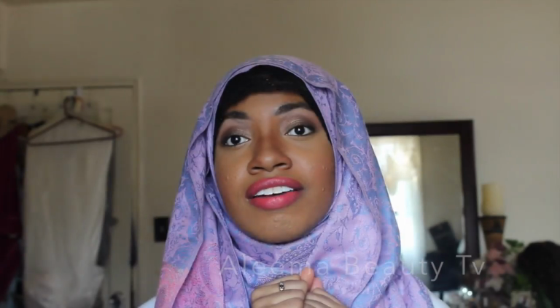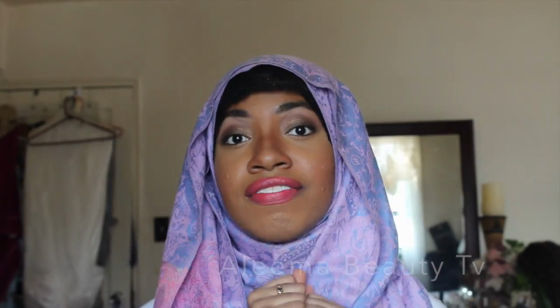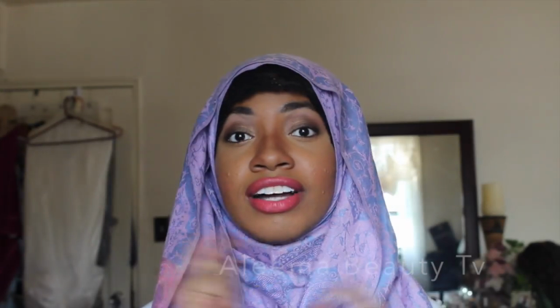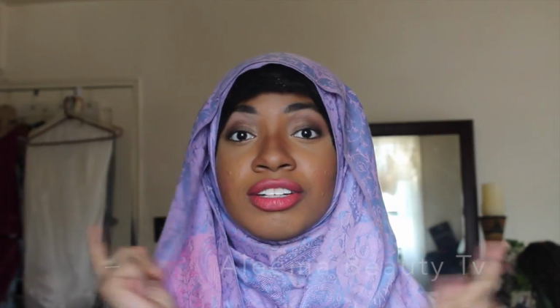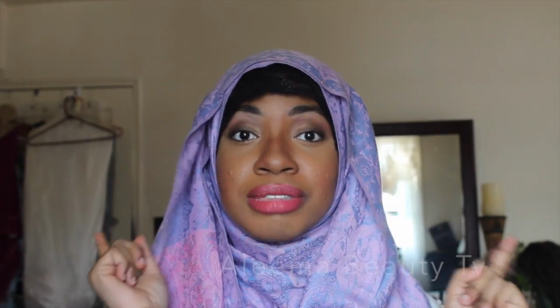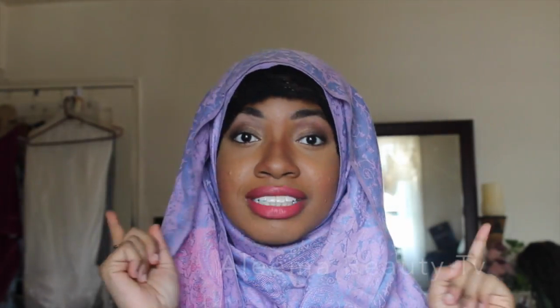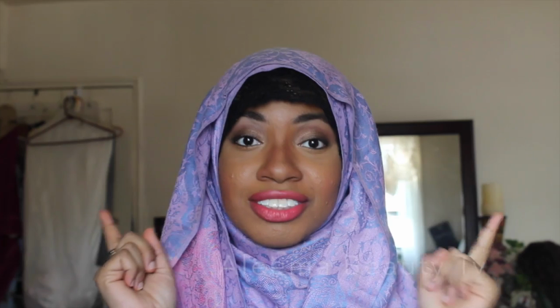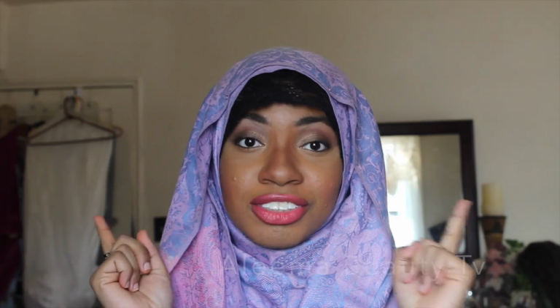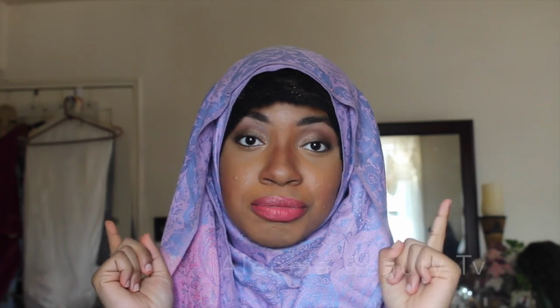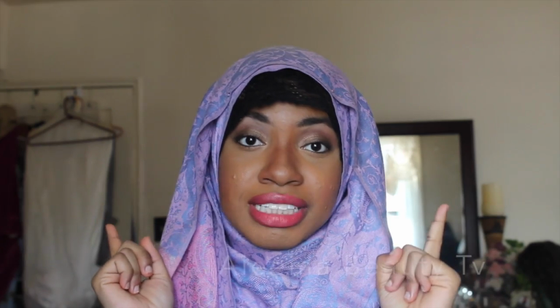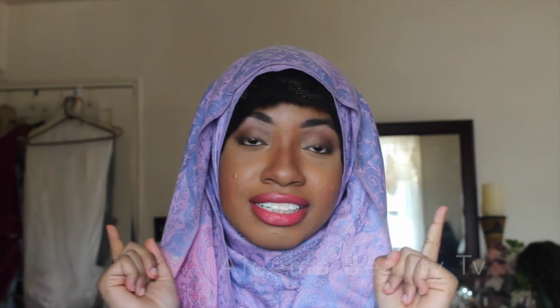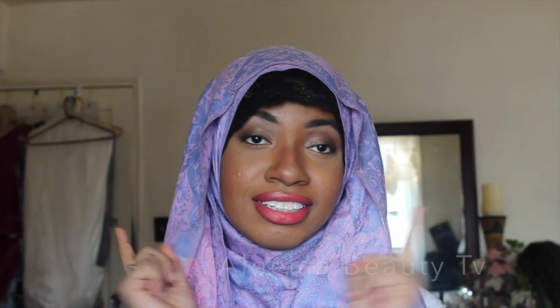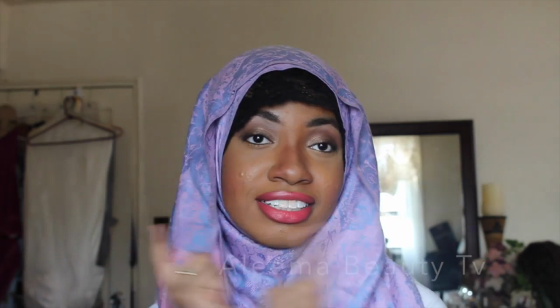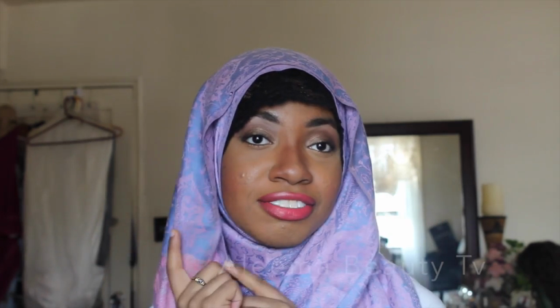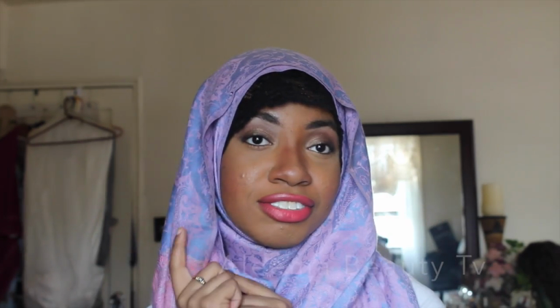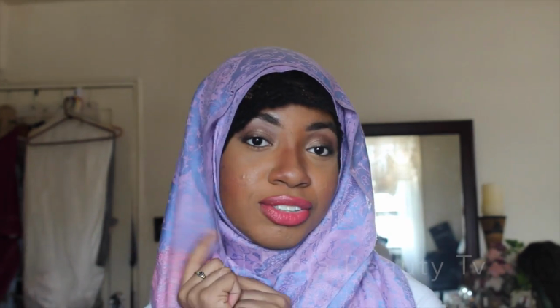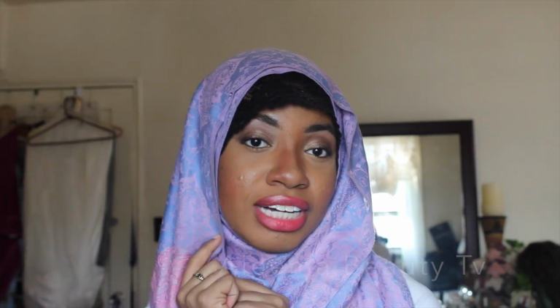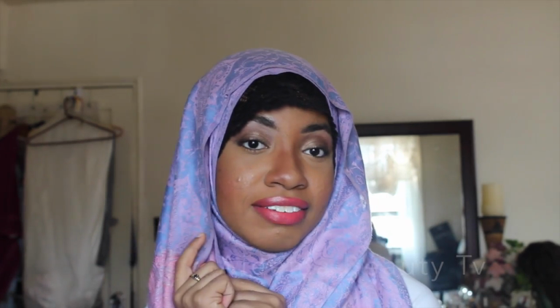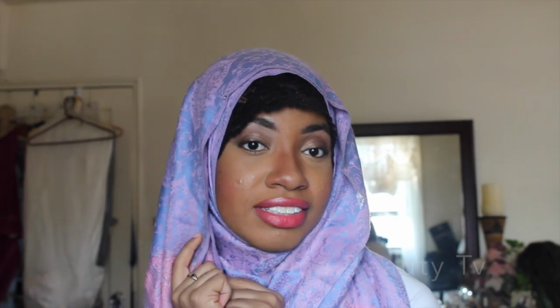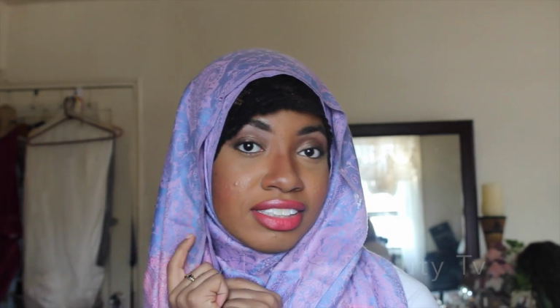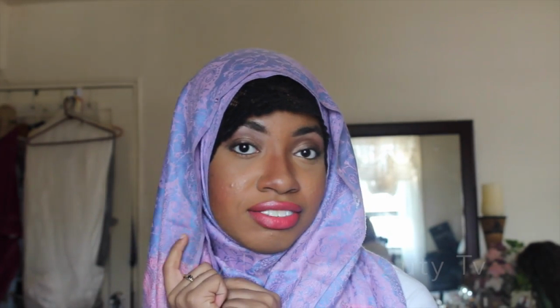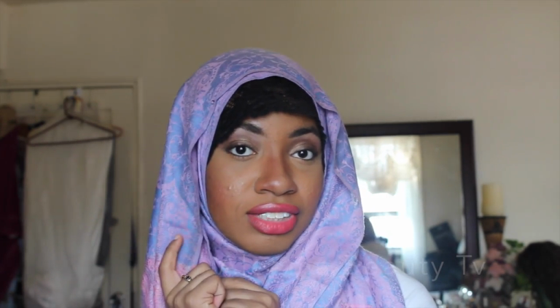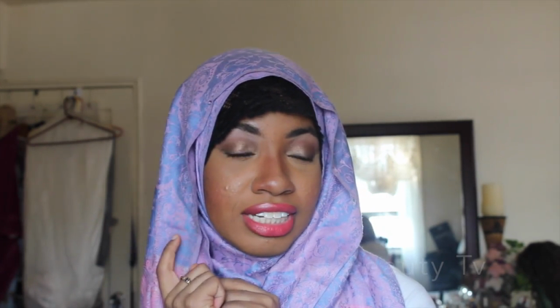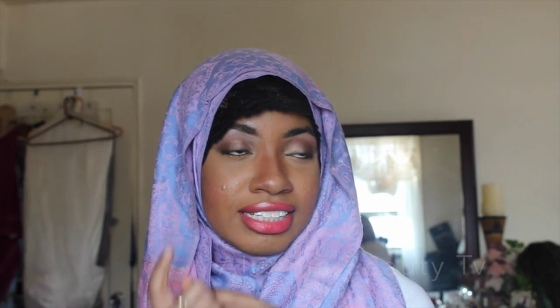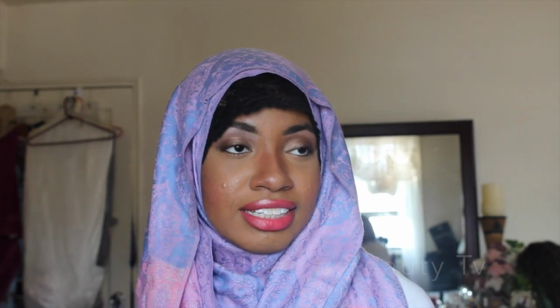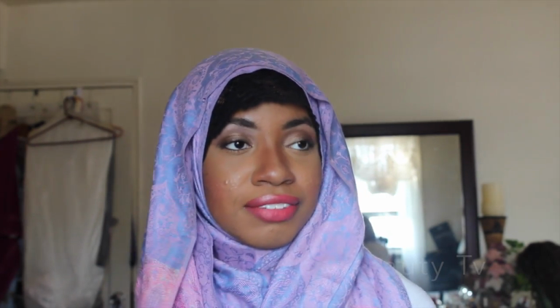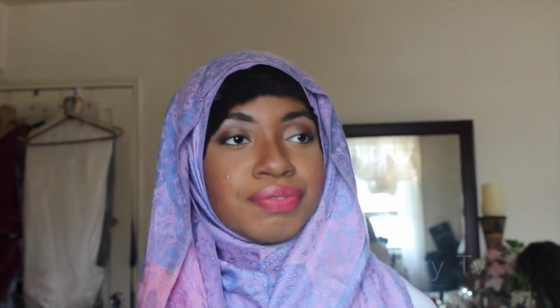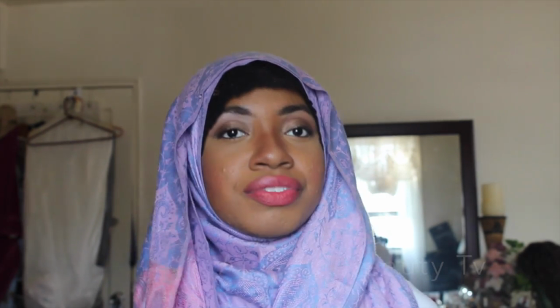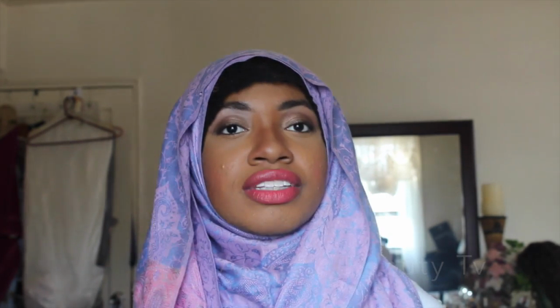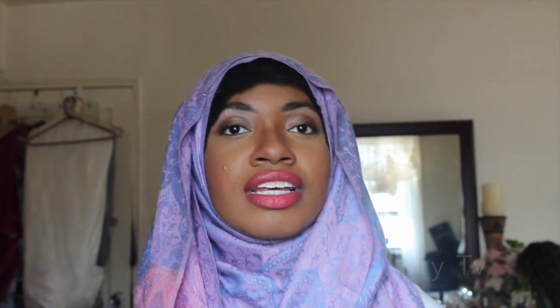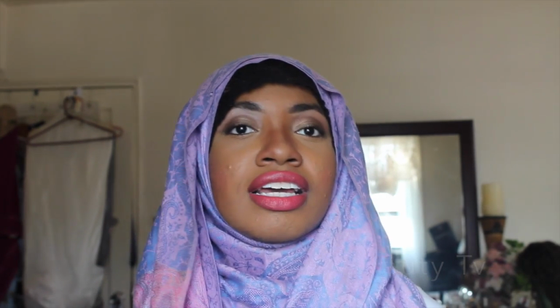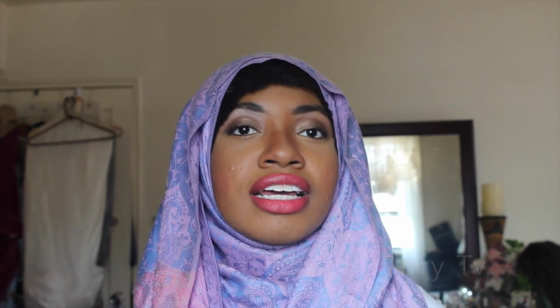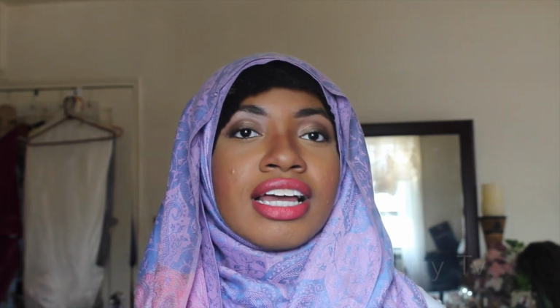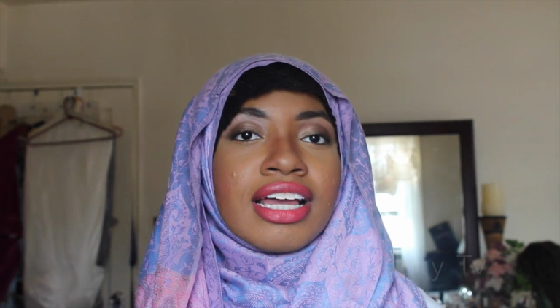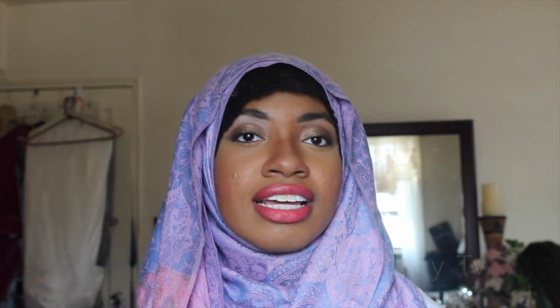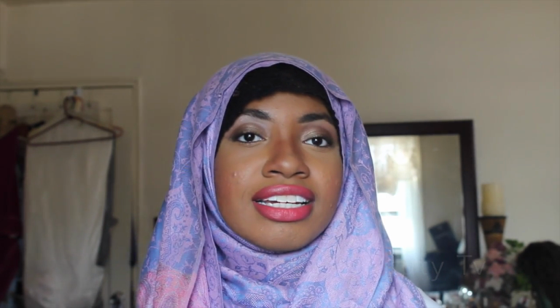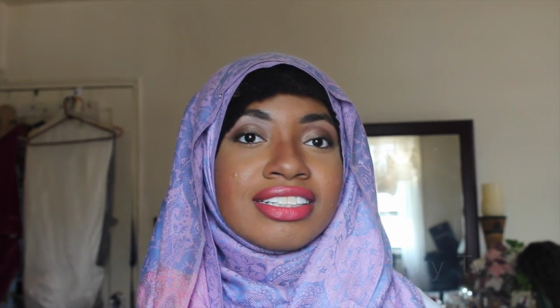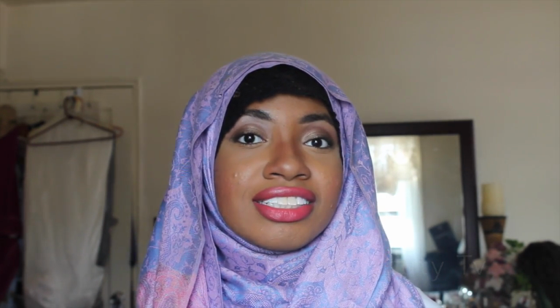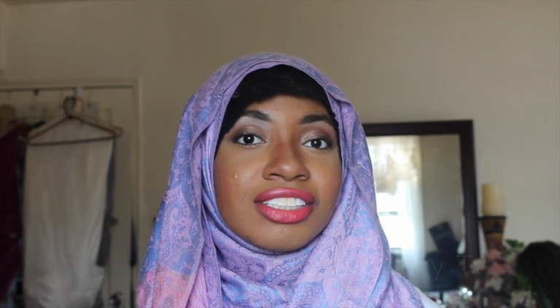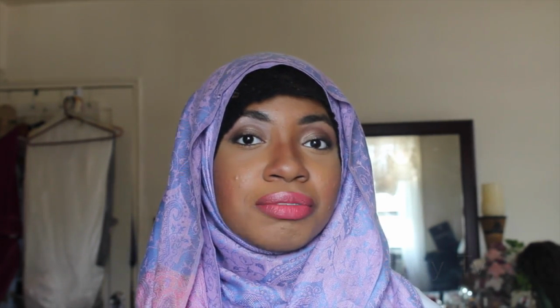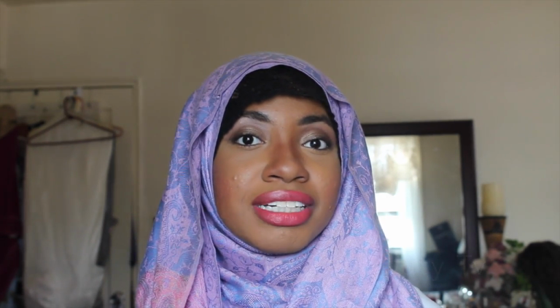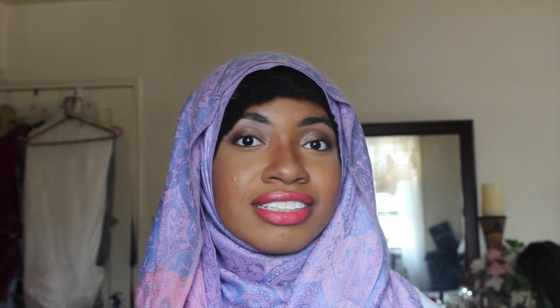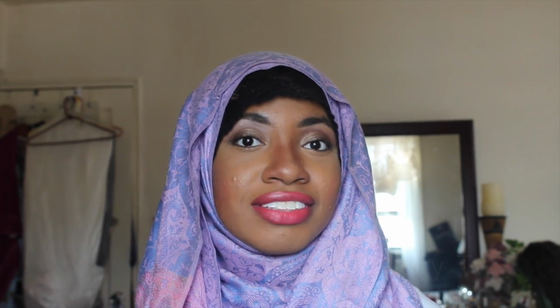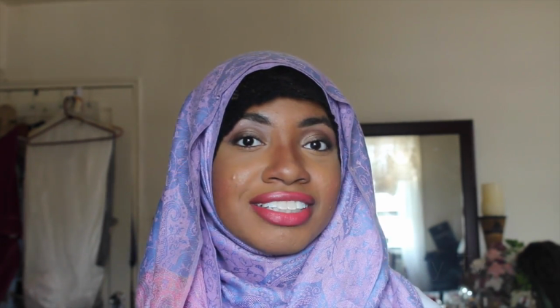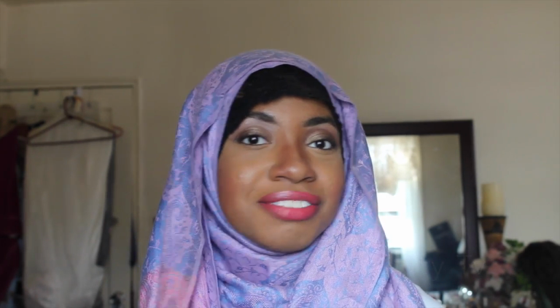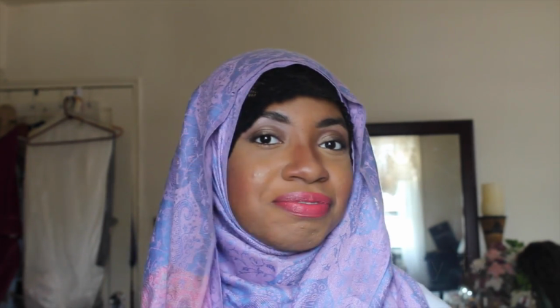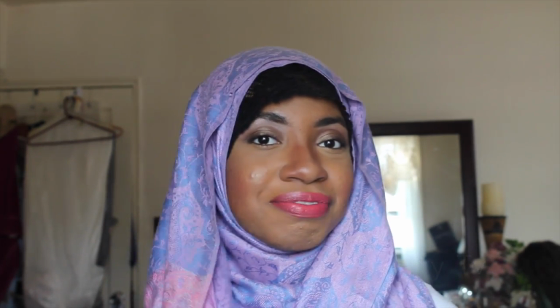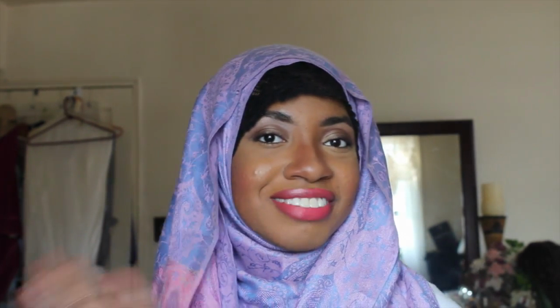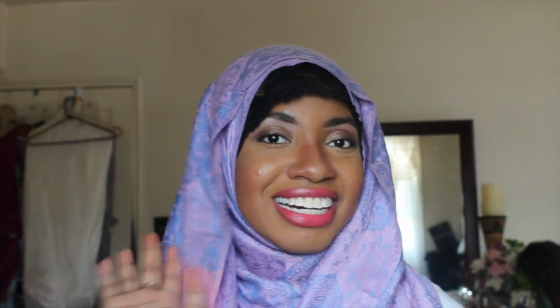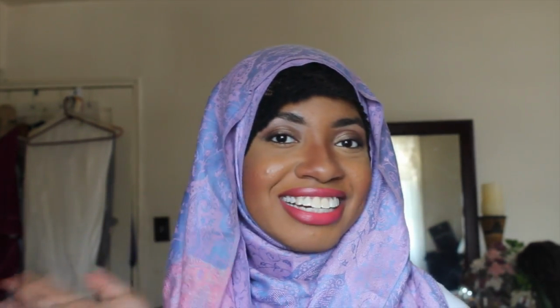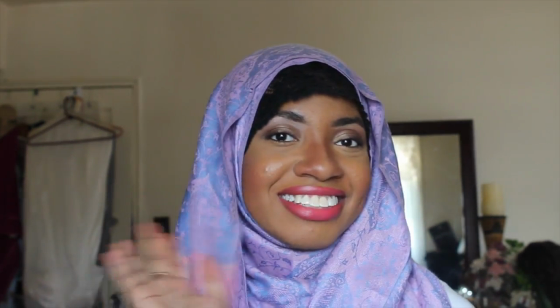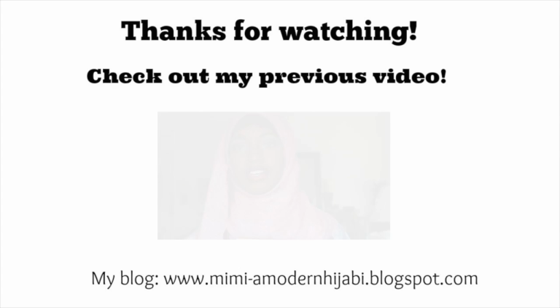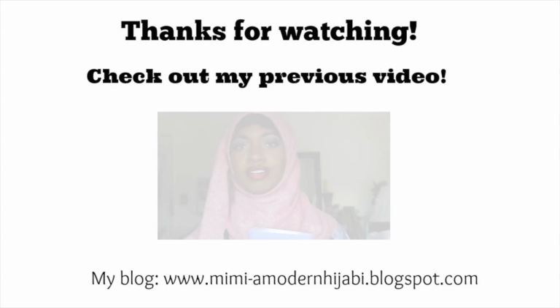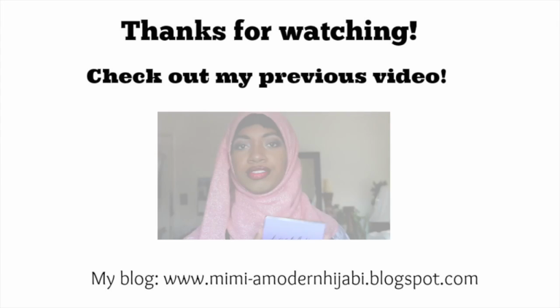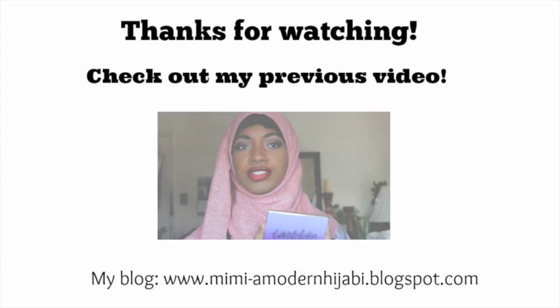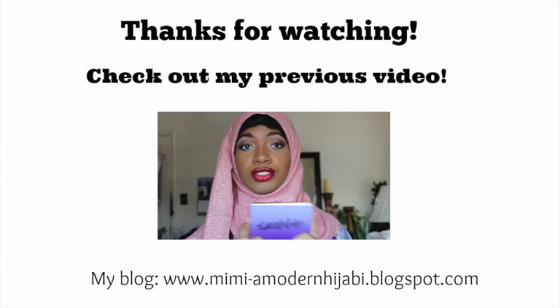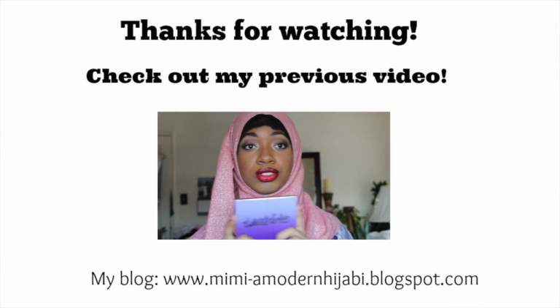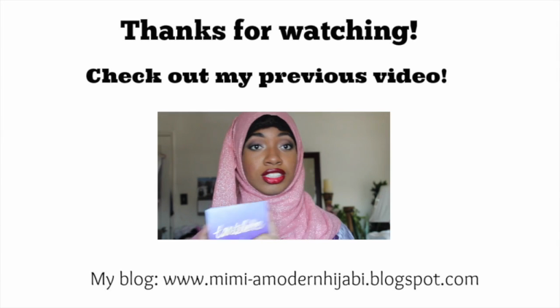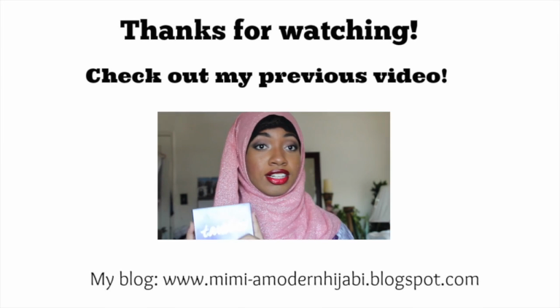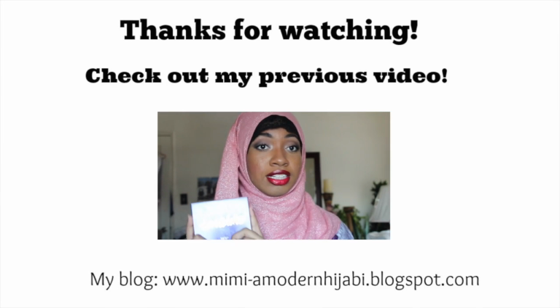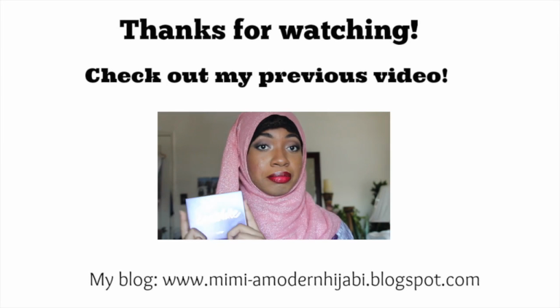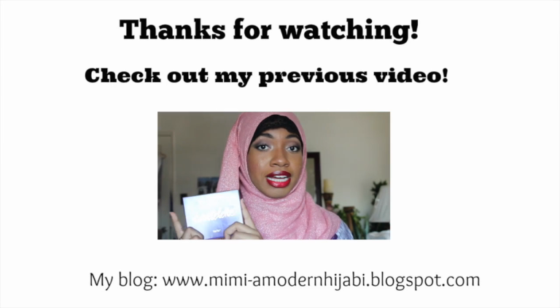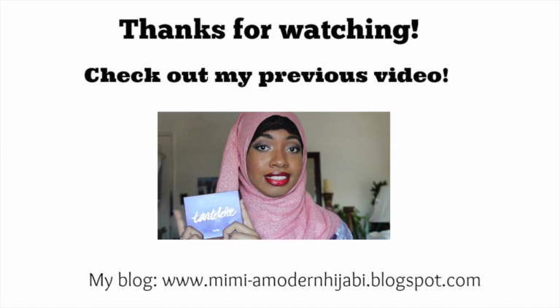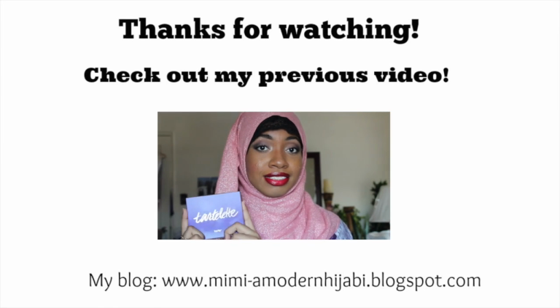Follow me on social media if you haven't and would like to. I'll see you in my next video — bye!